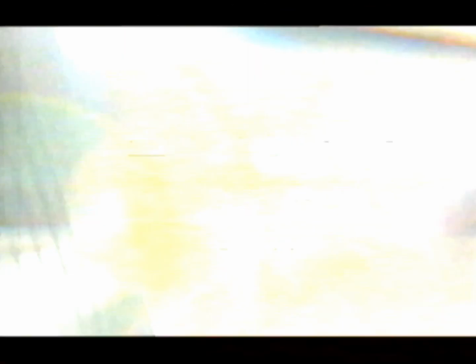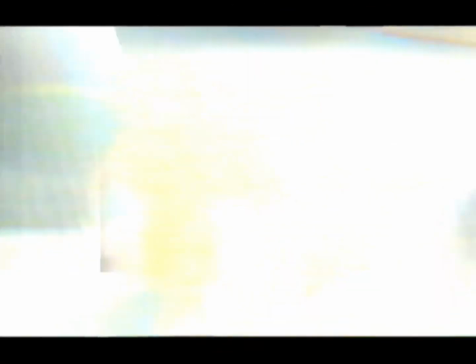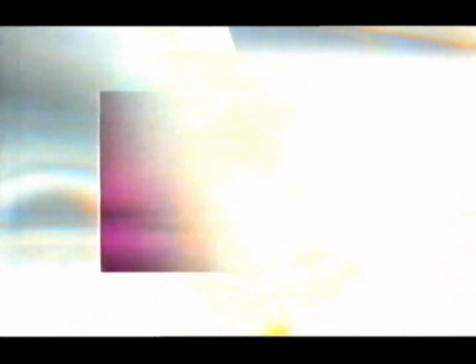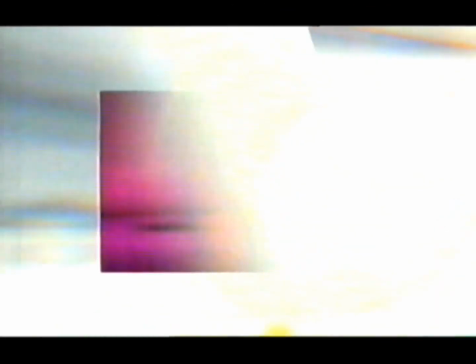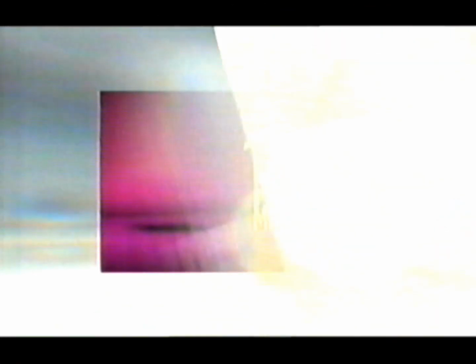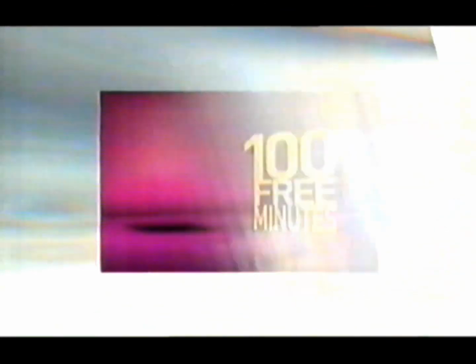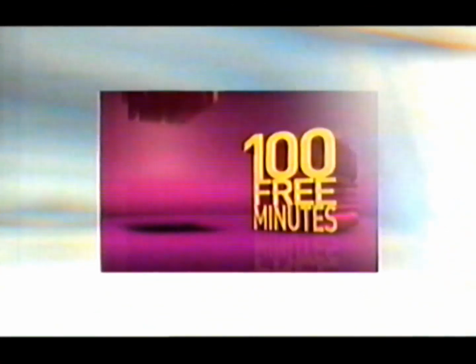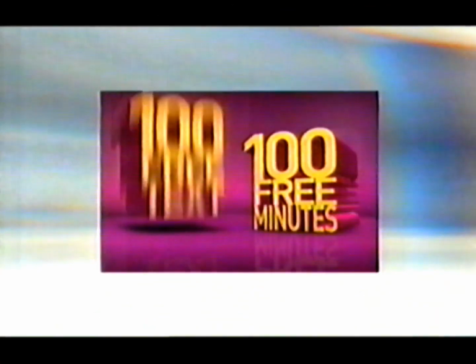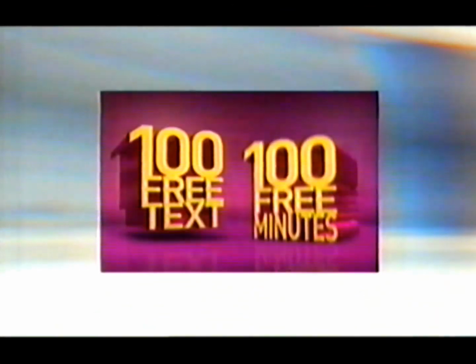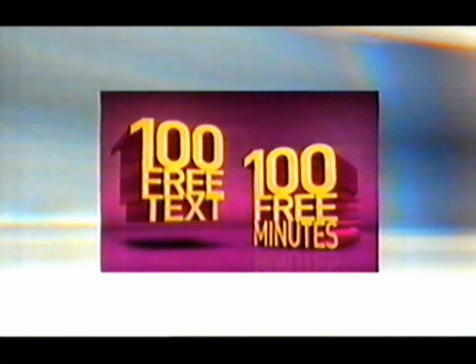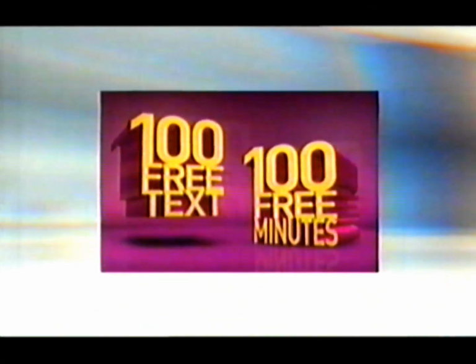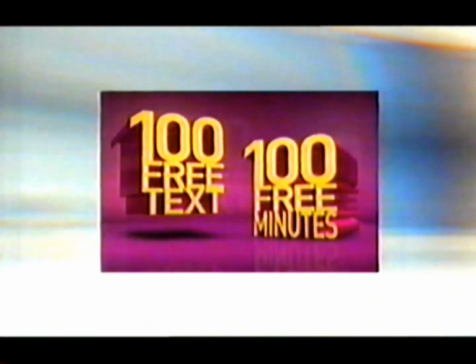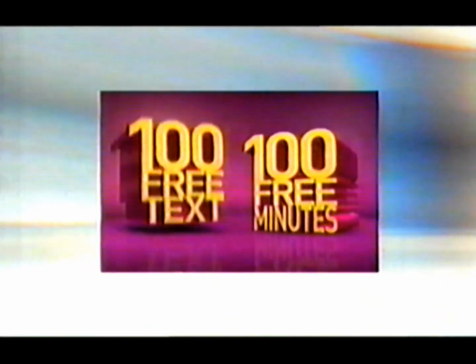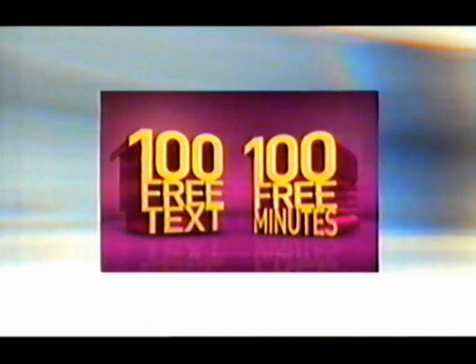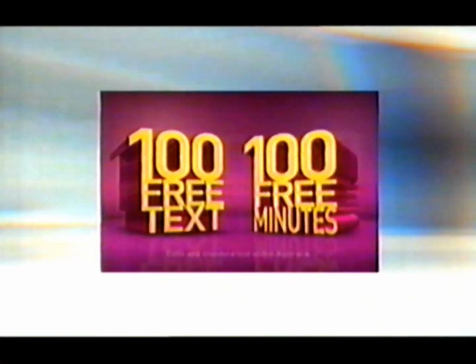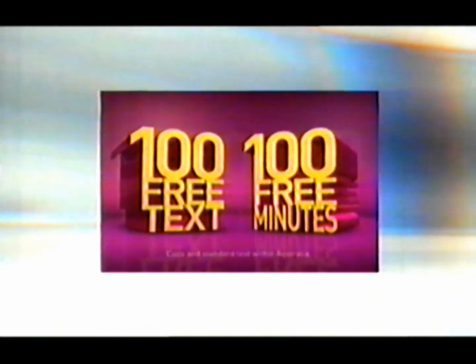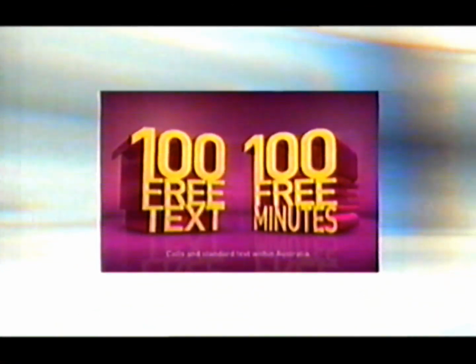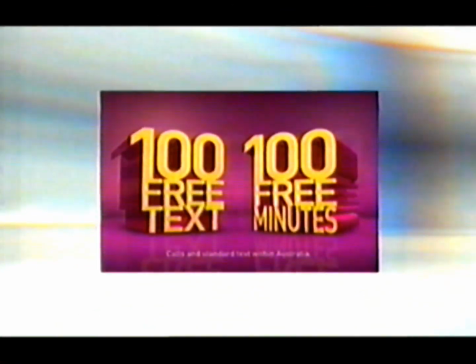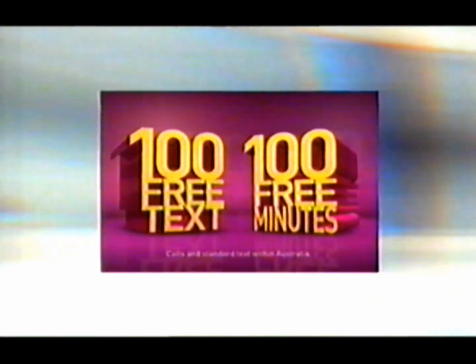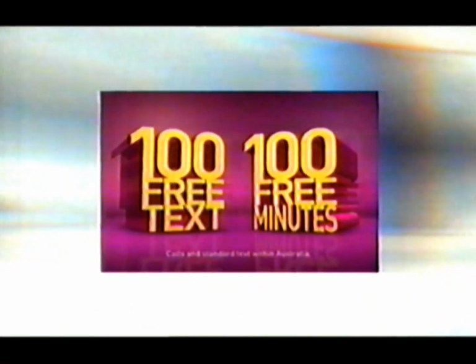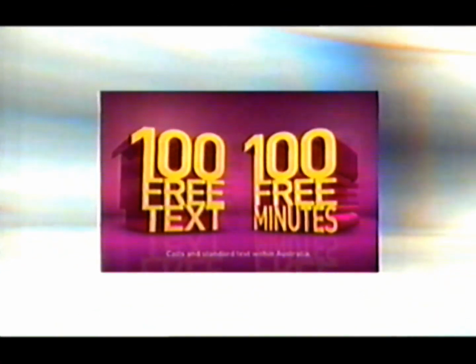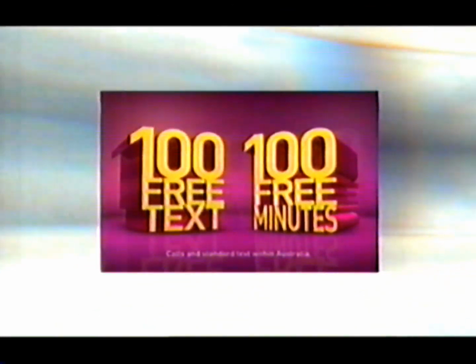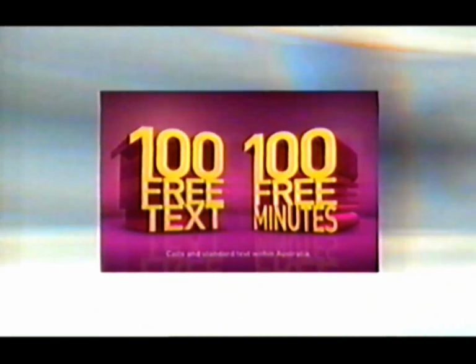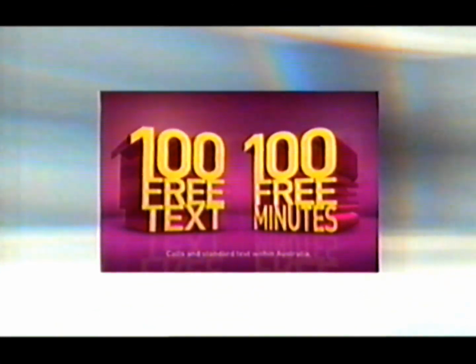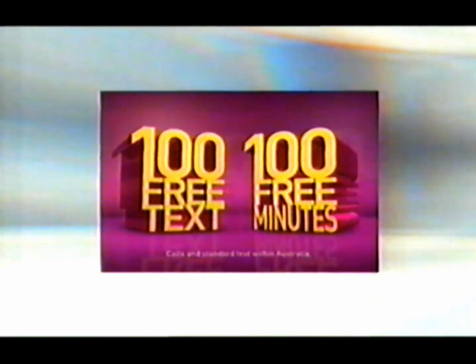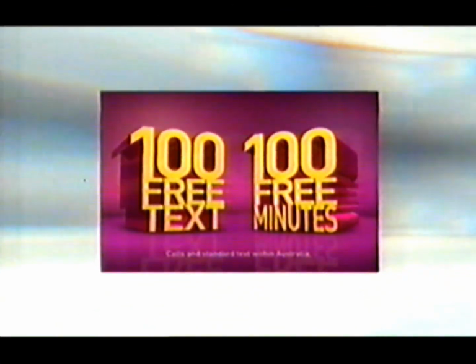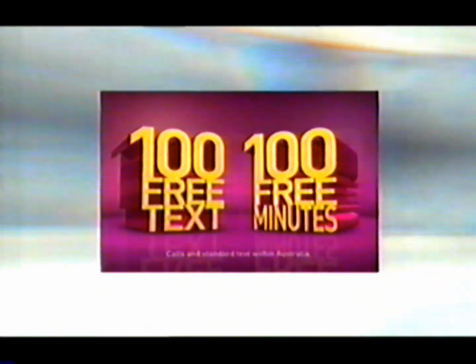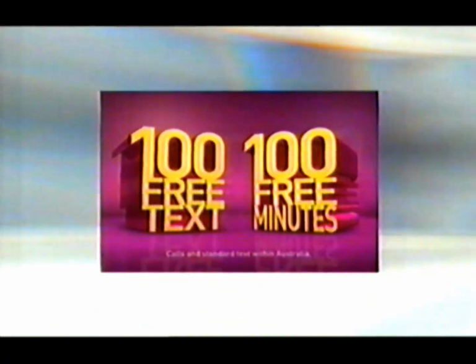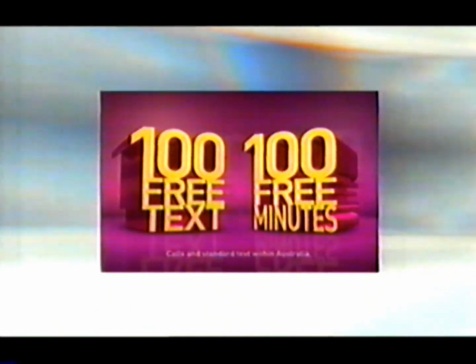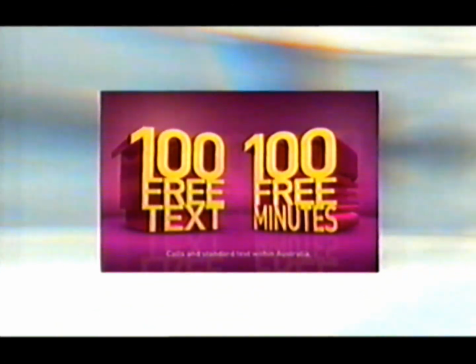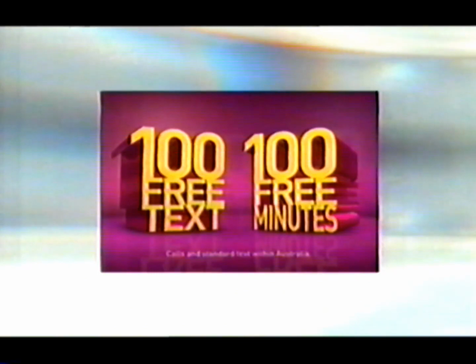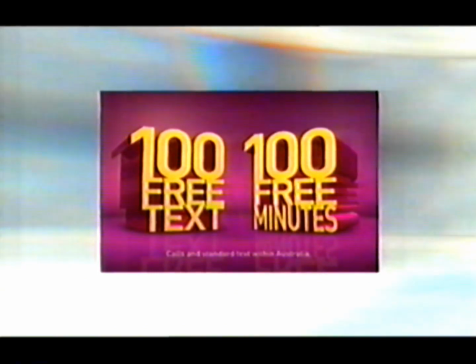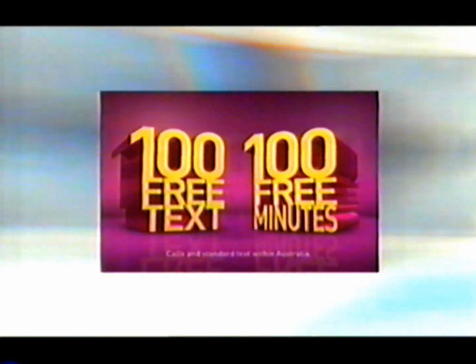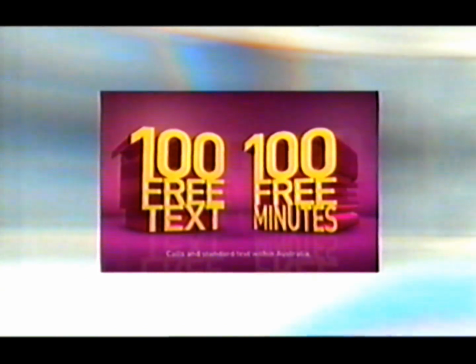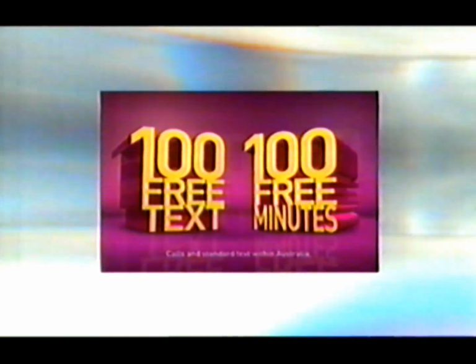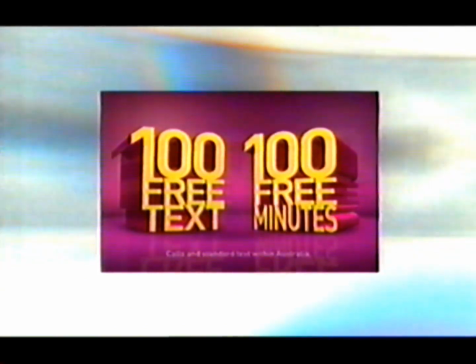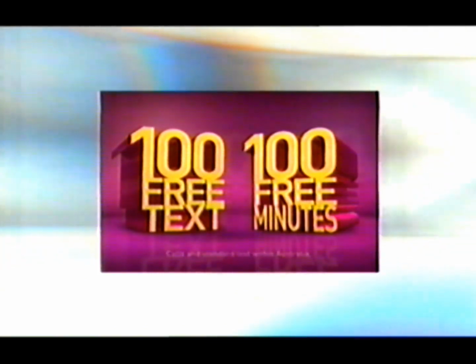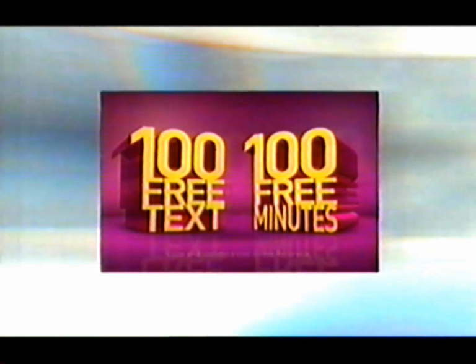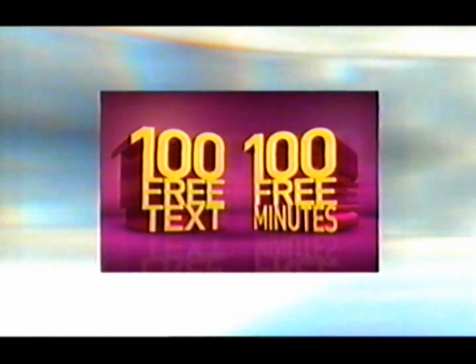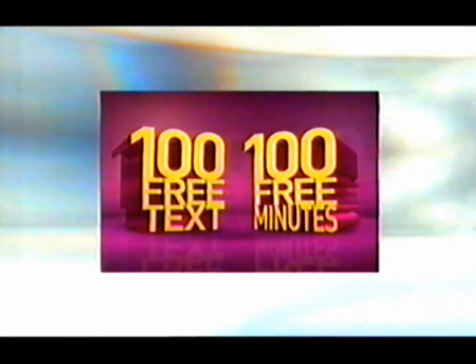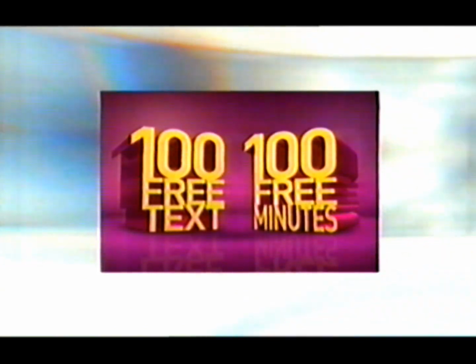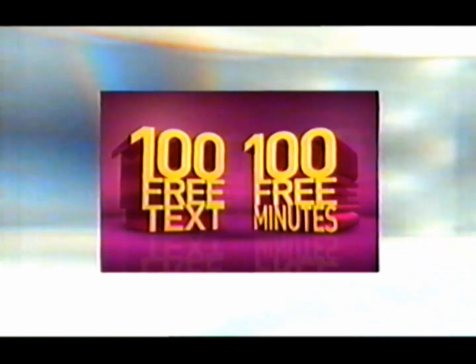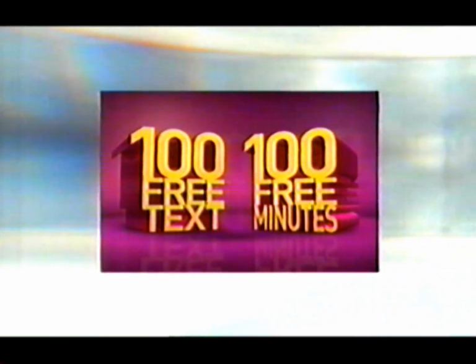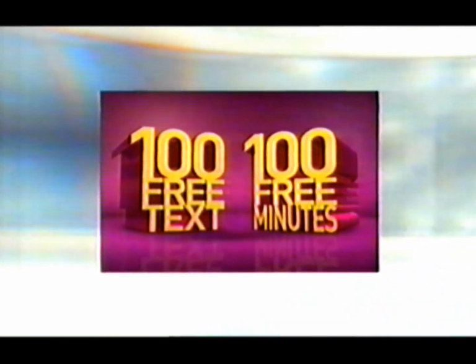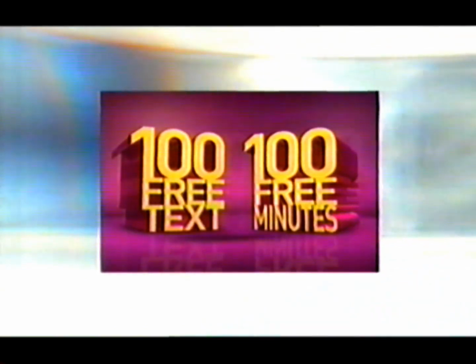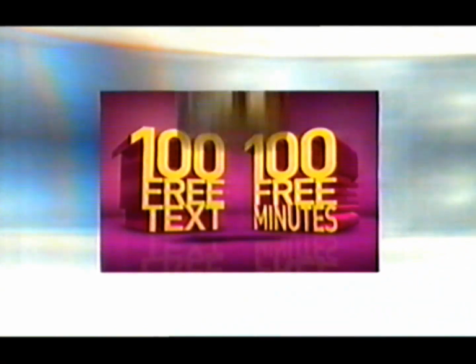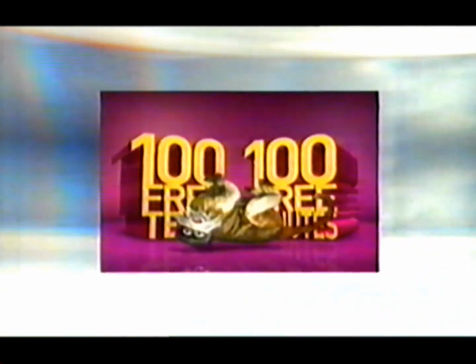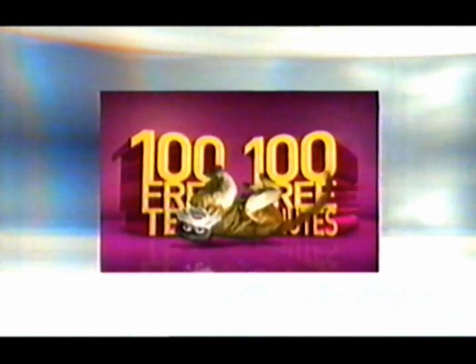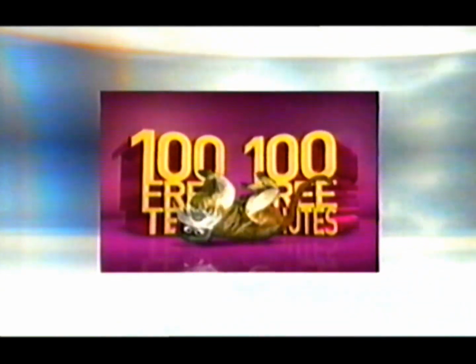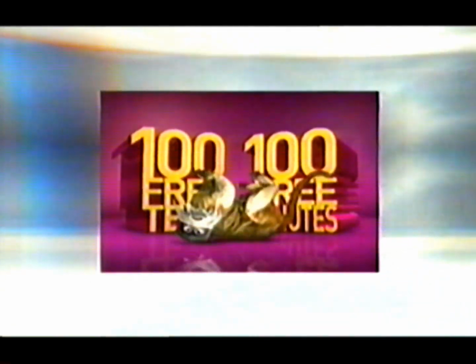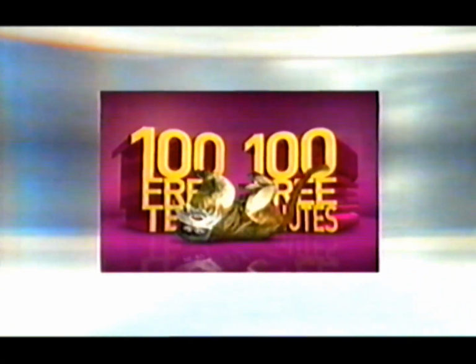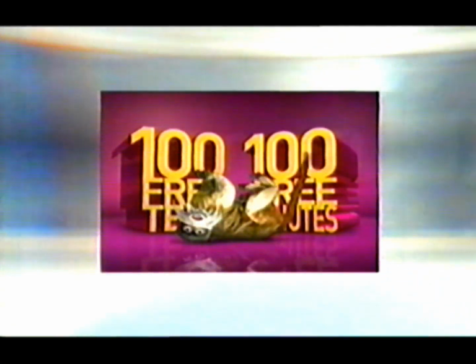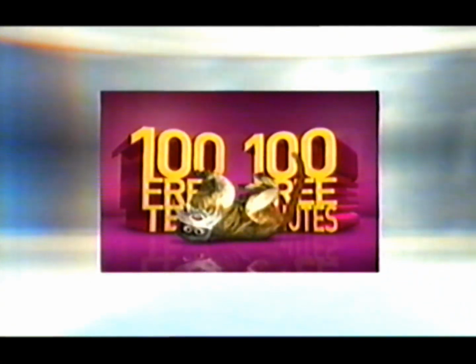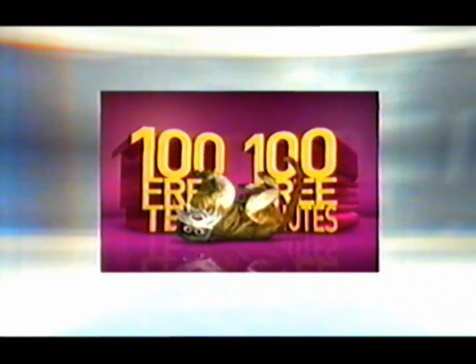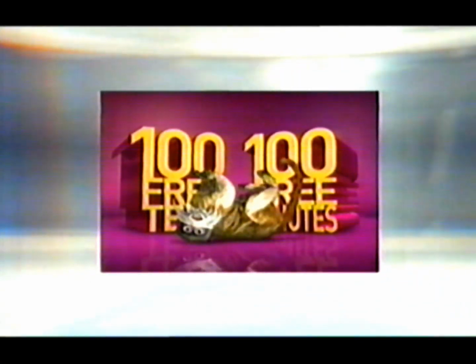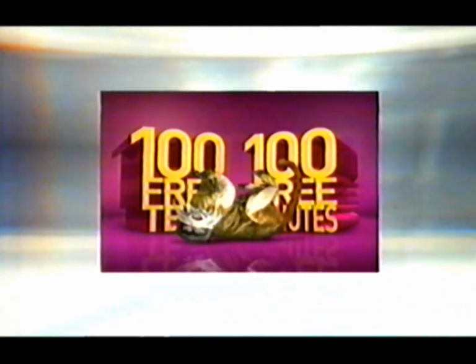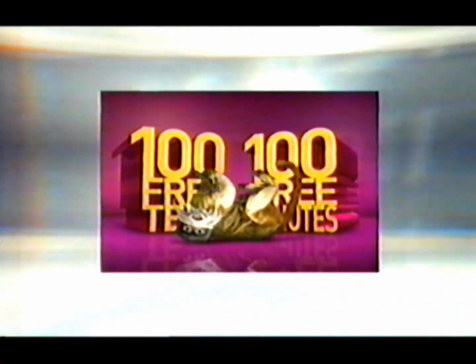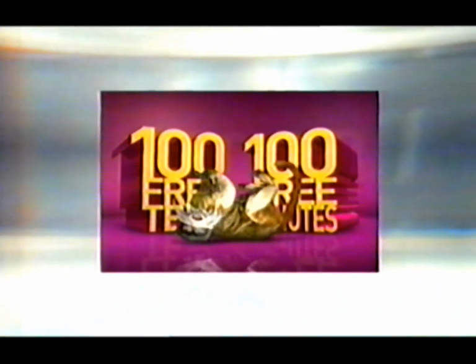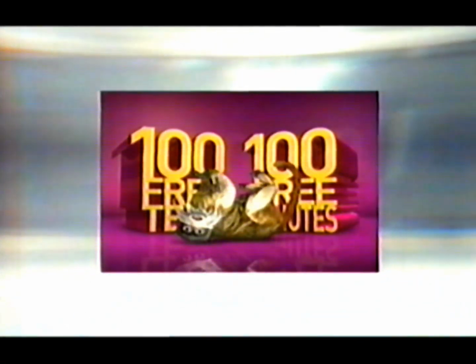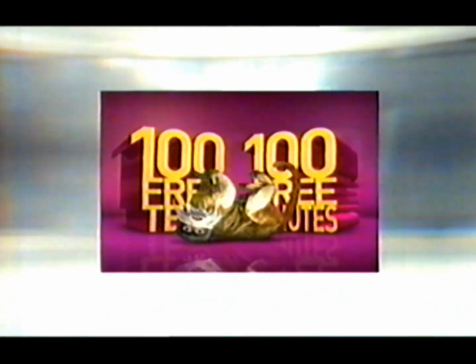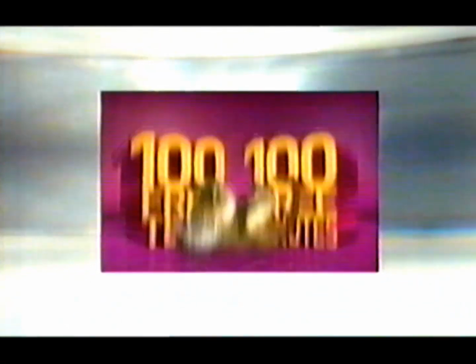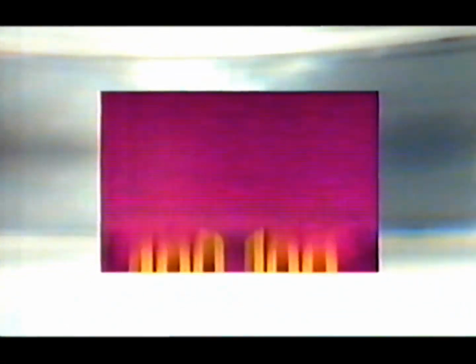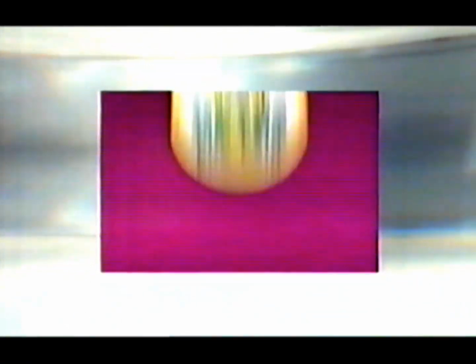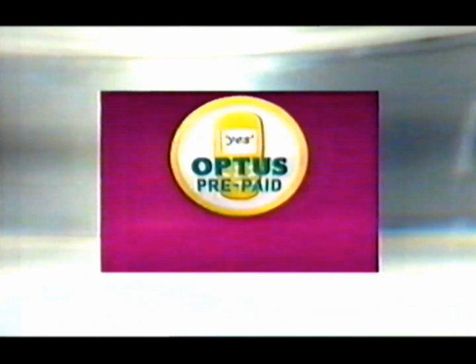This program brought to you thanks to Optus Prepaid, where you can talk and text till you drop. Optus Prepaid.